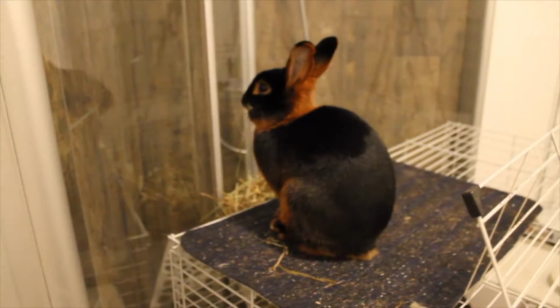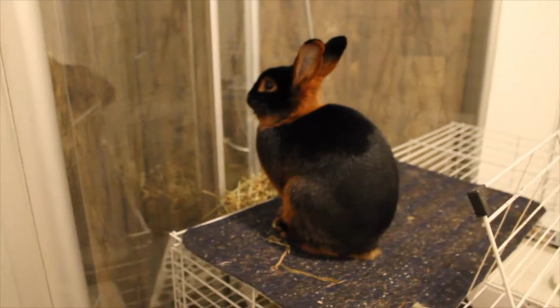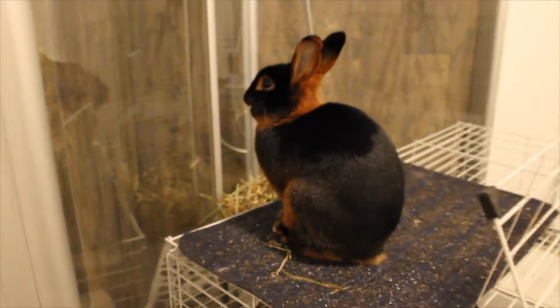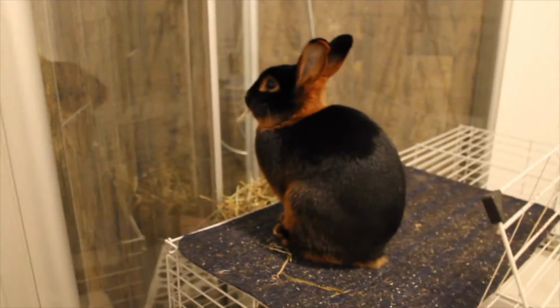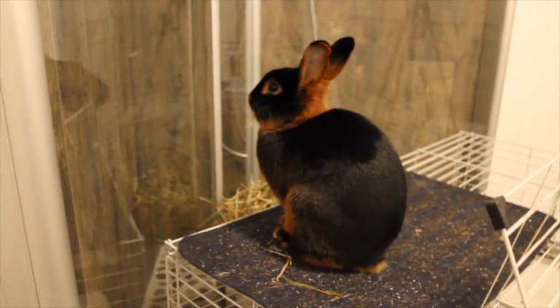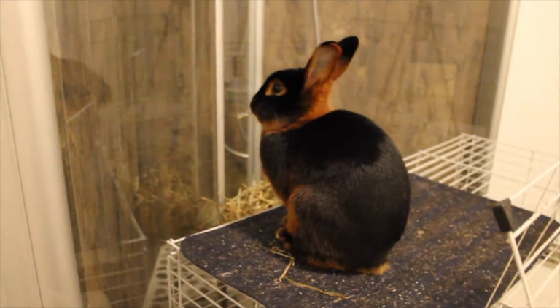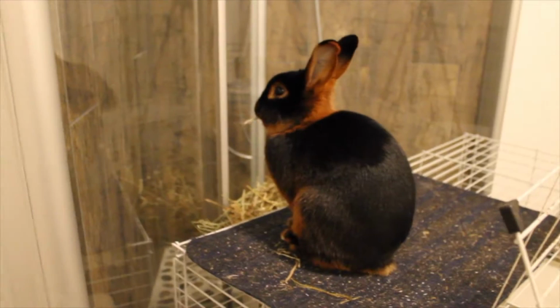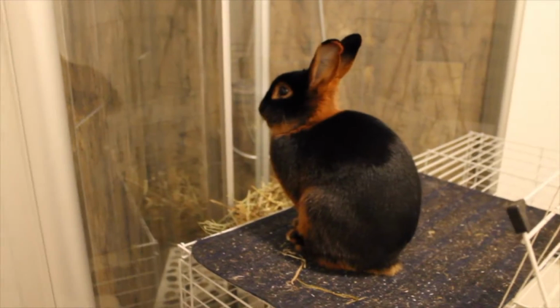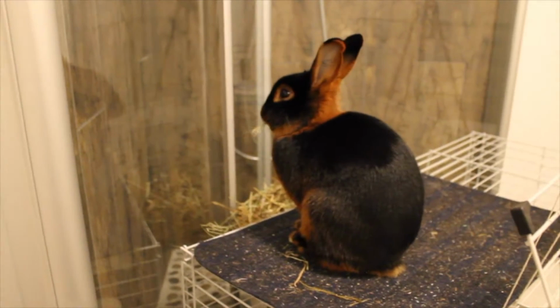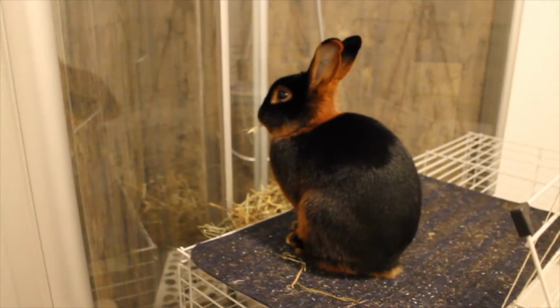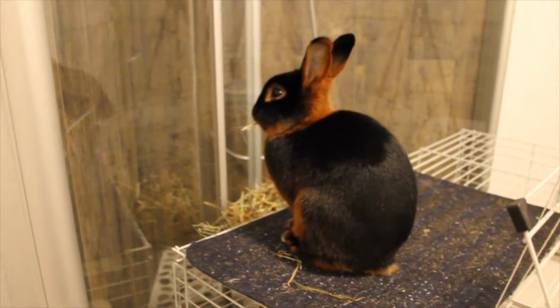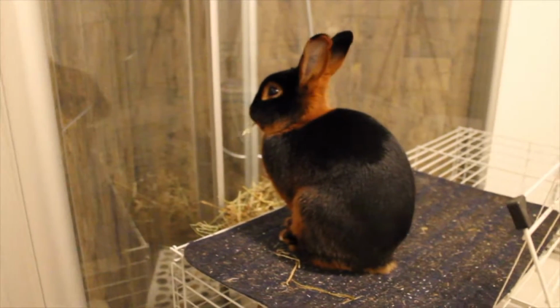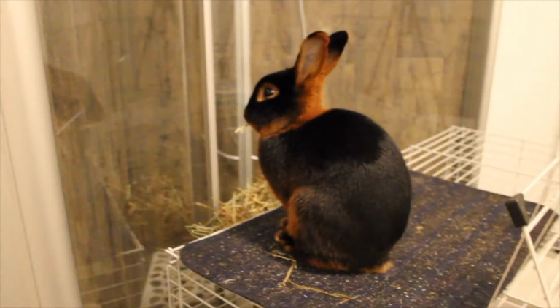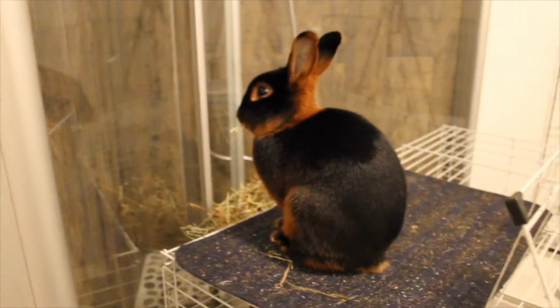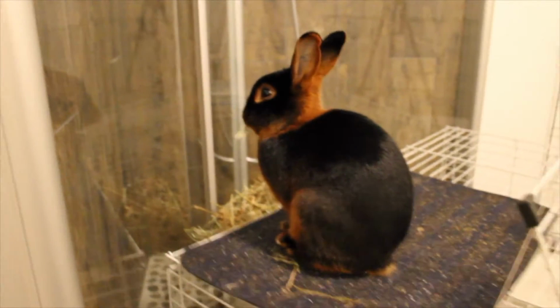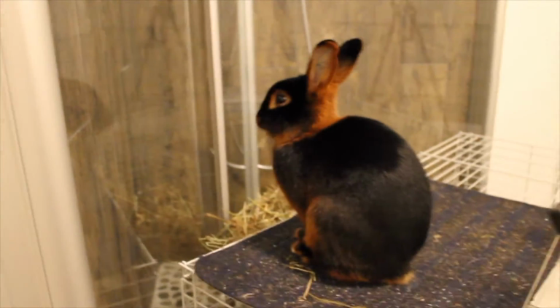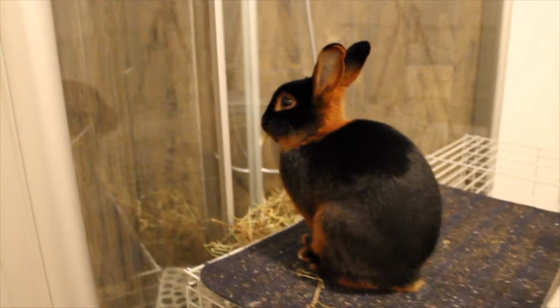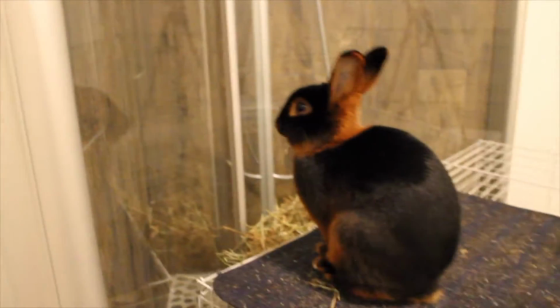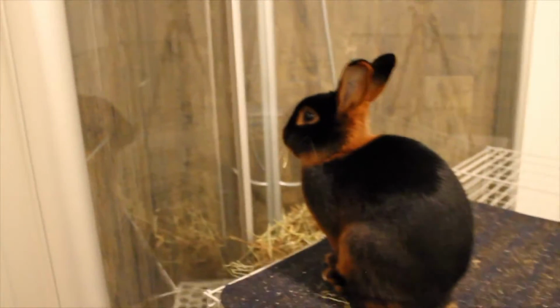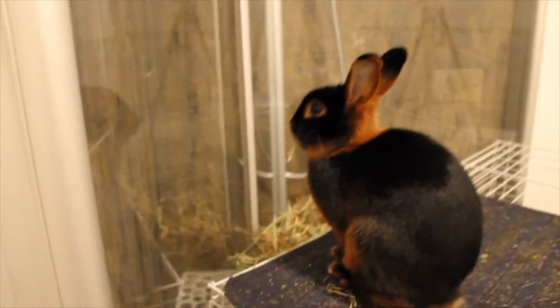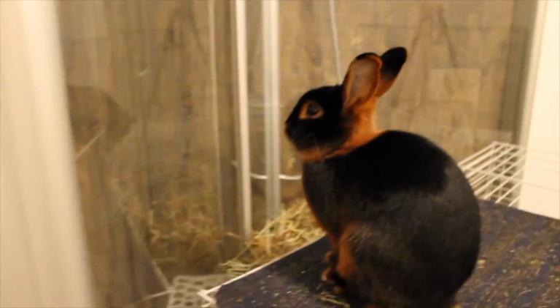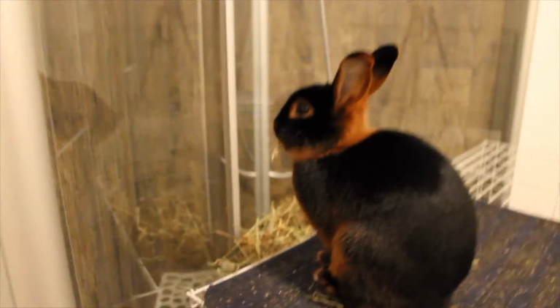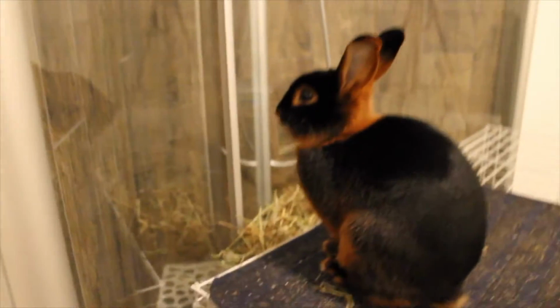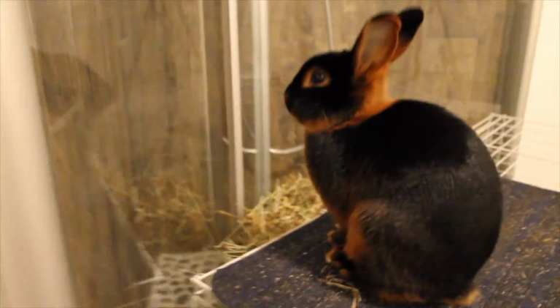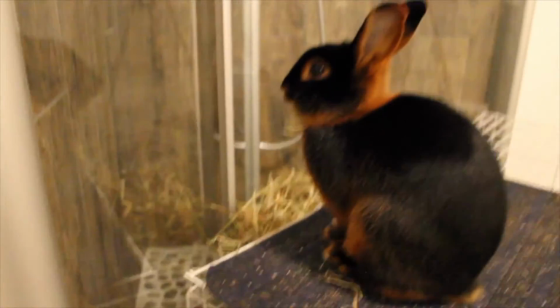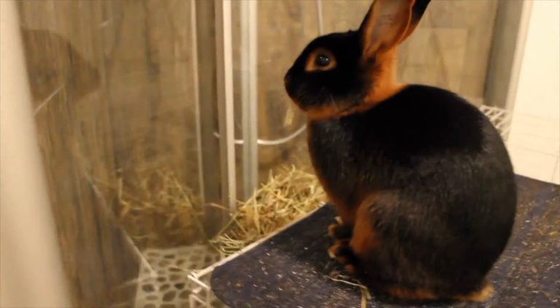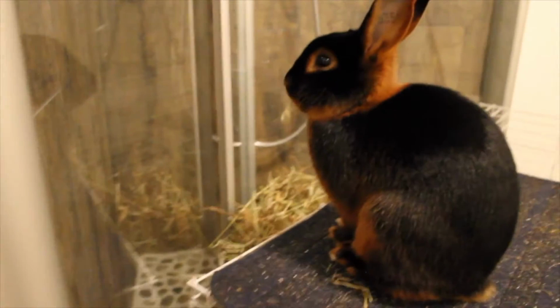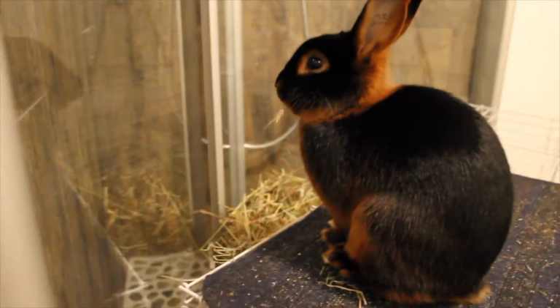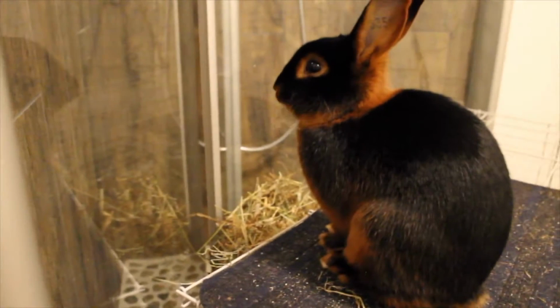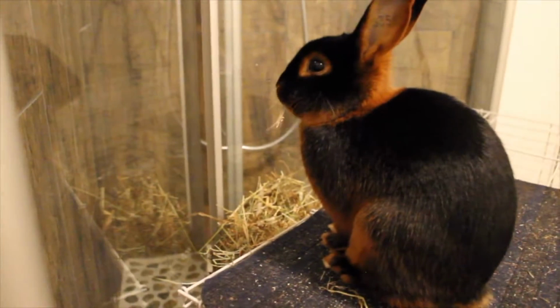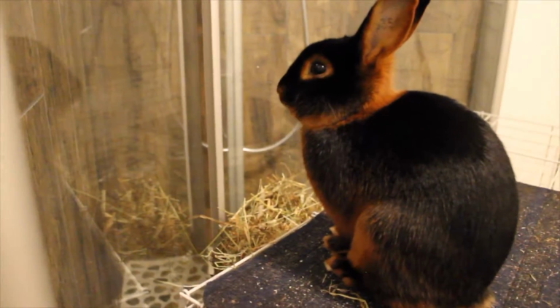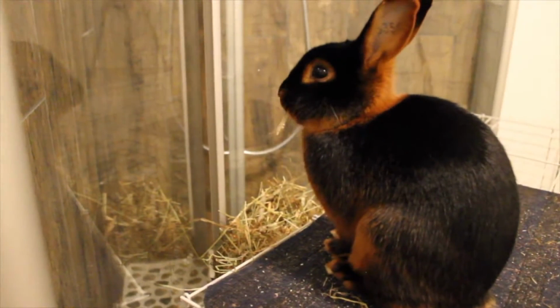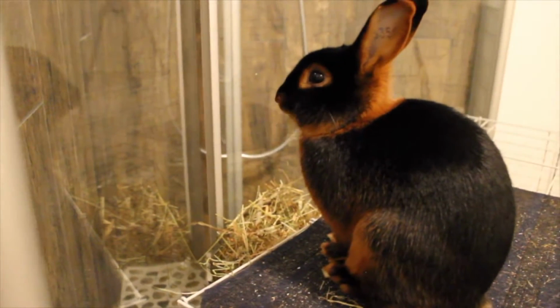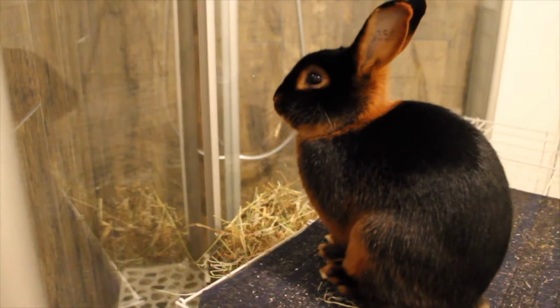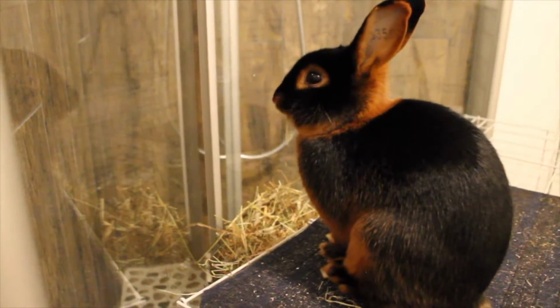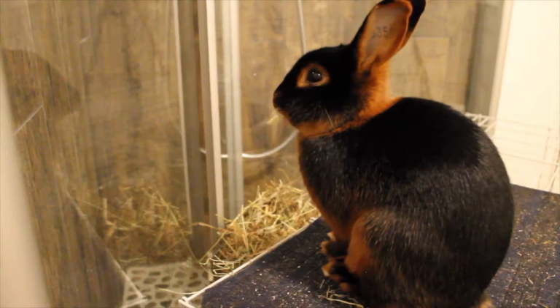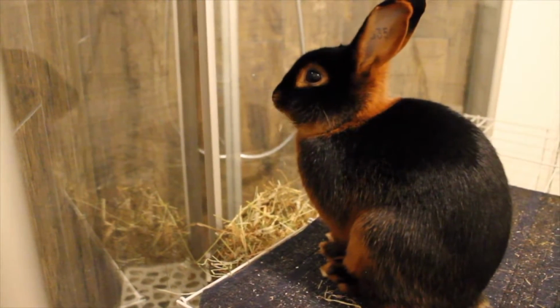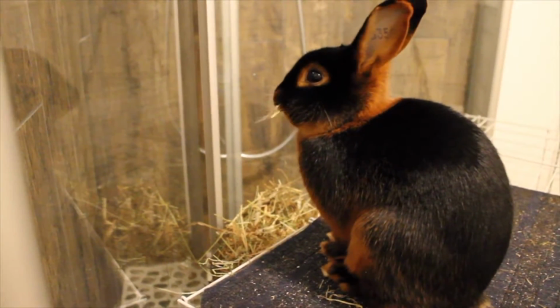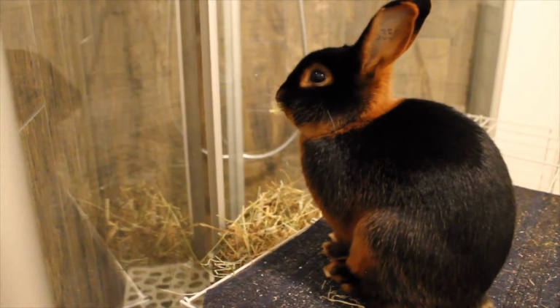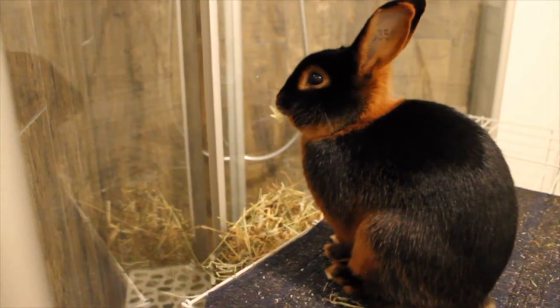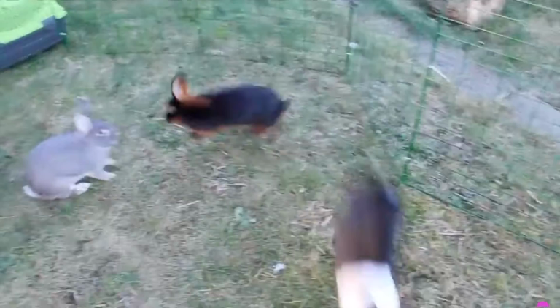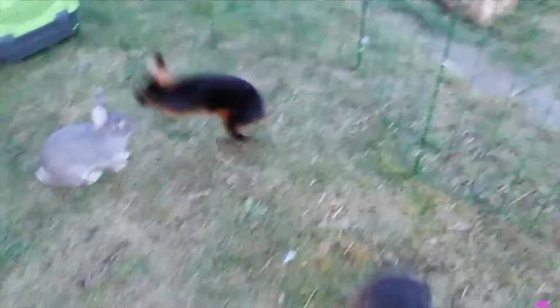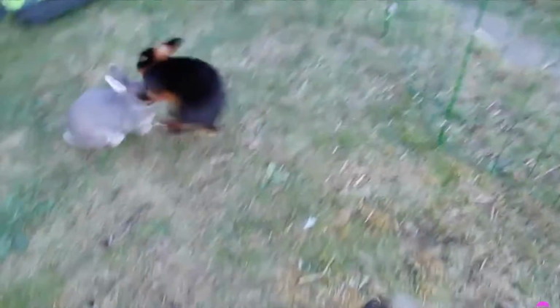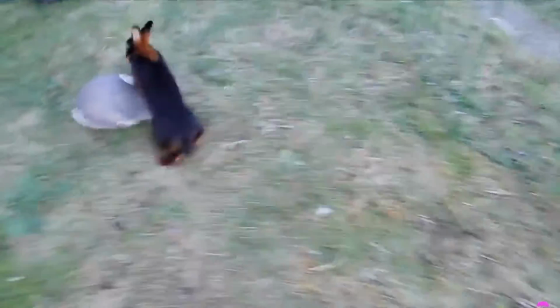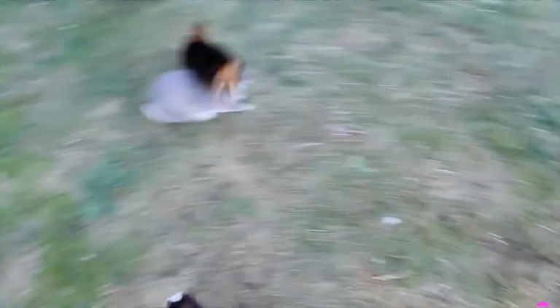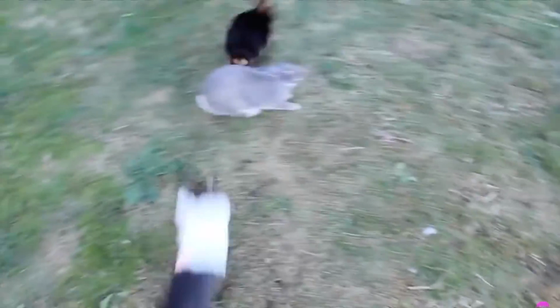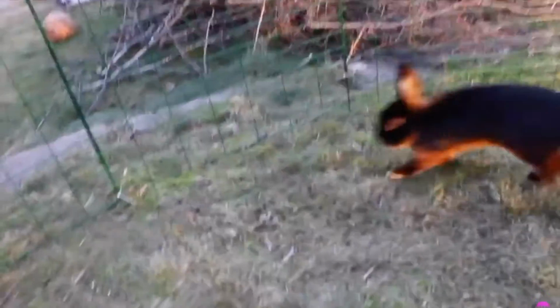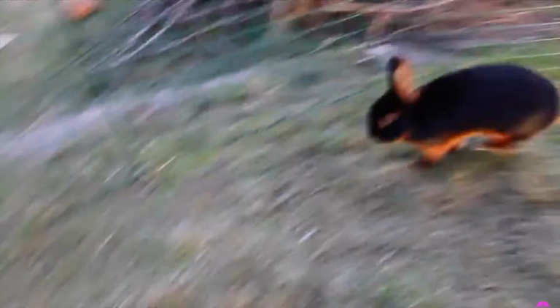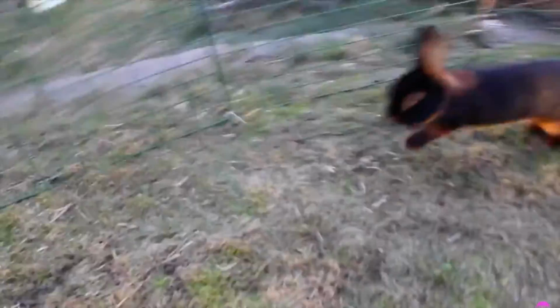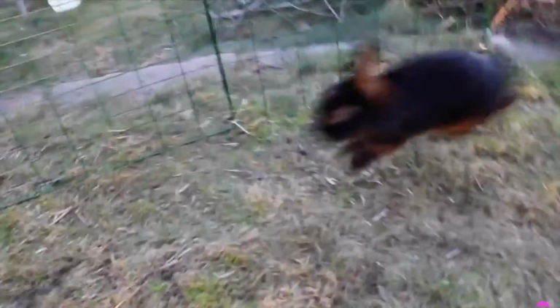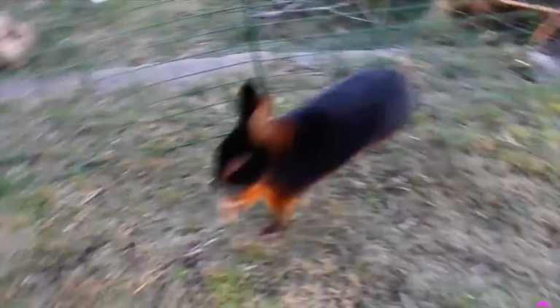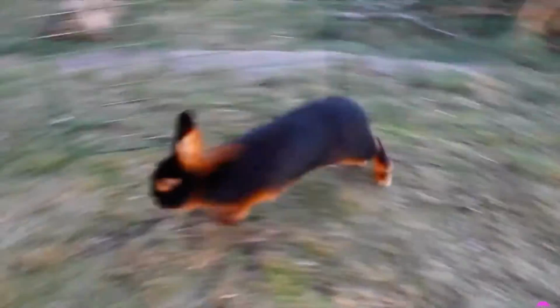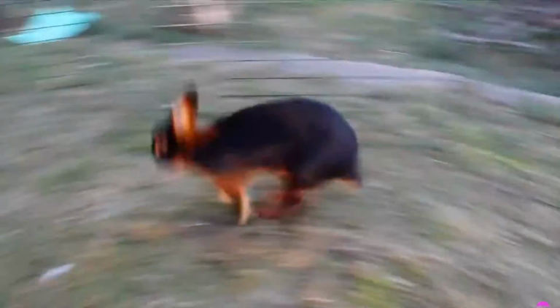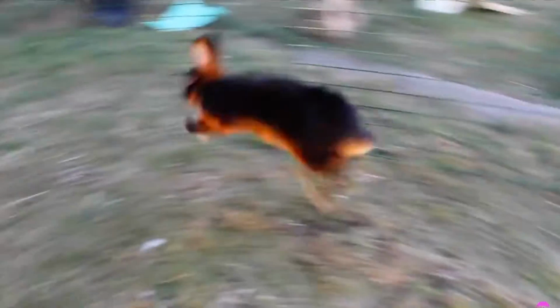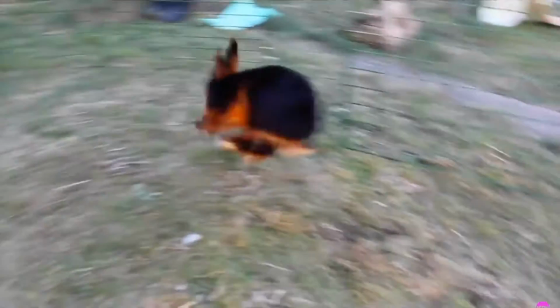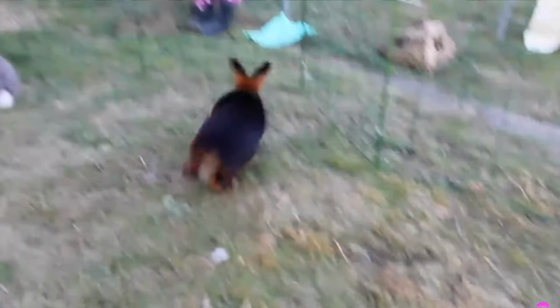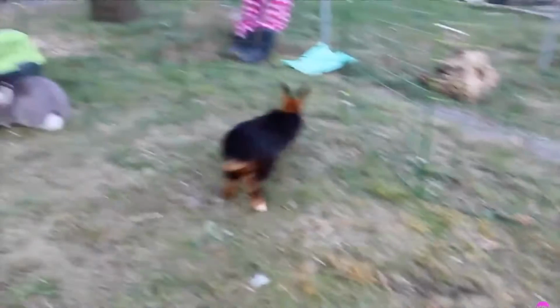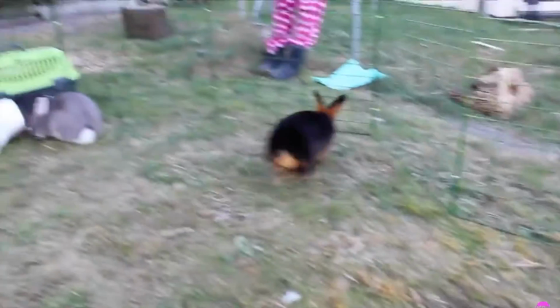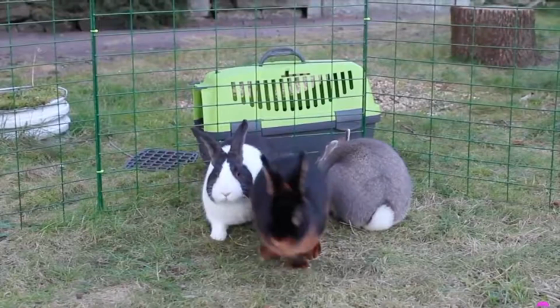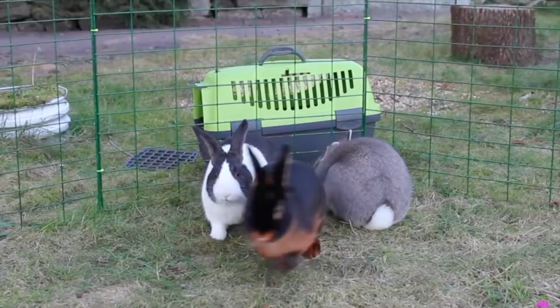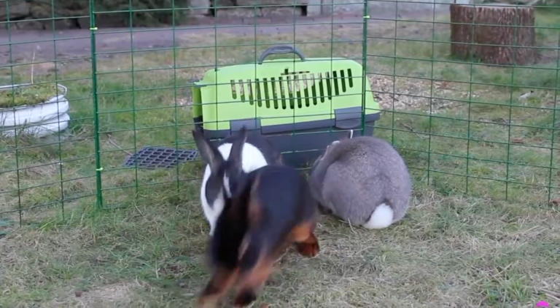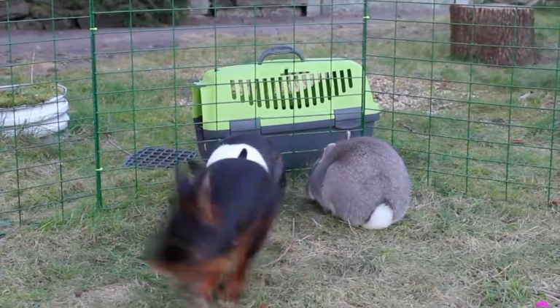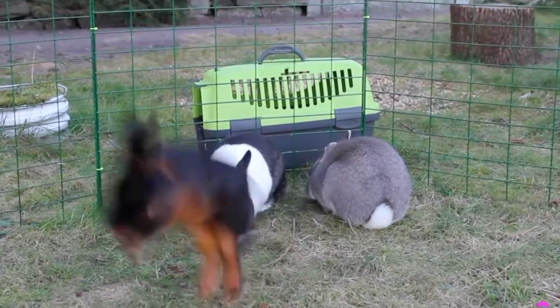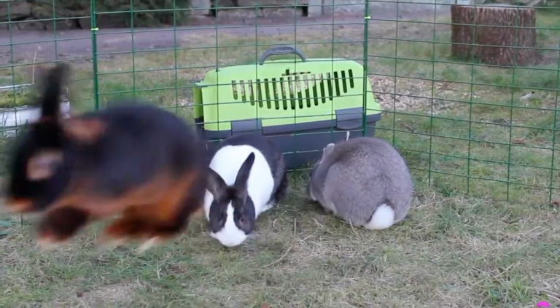Mumfy has a lot of energy and she loves to jump on top of their cage, and she likes to show her happiness through binkies.